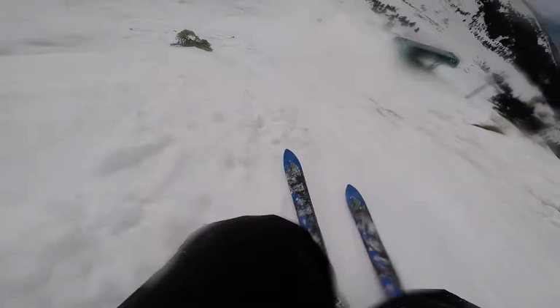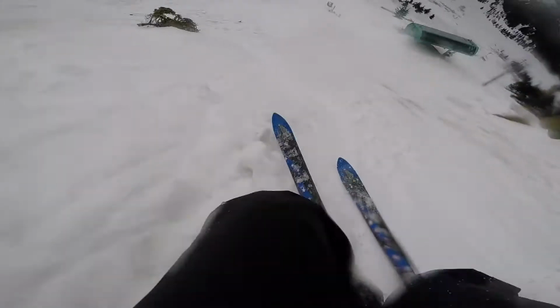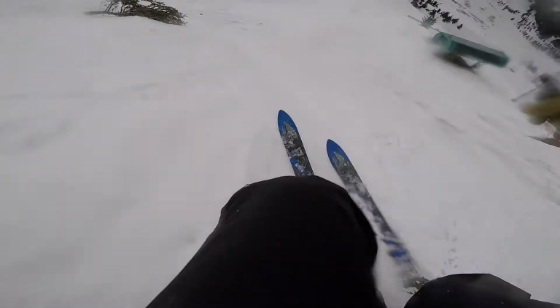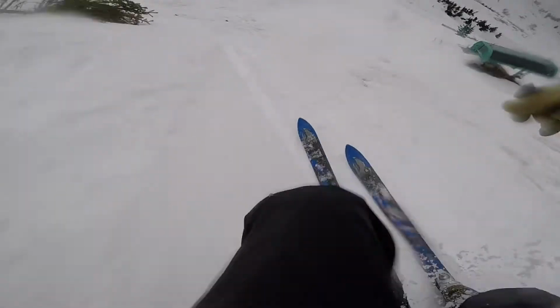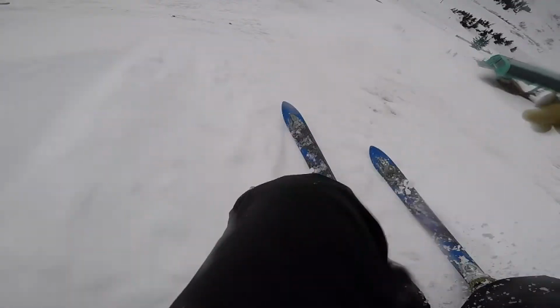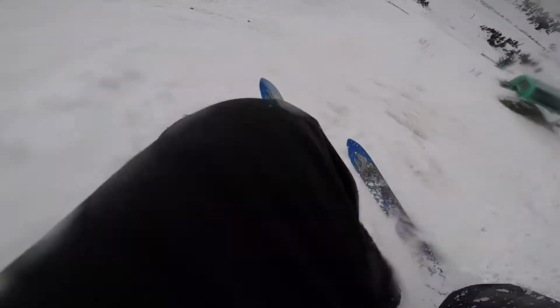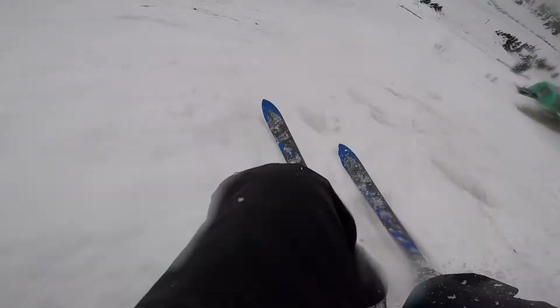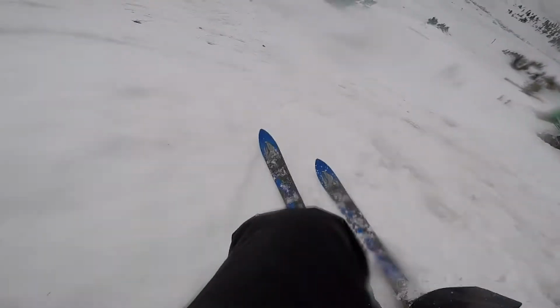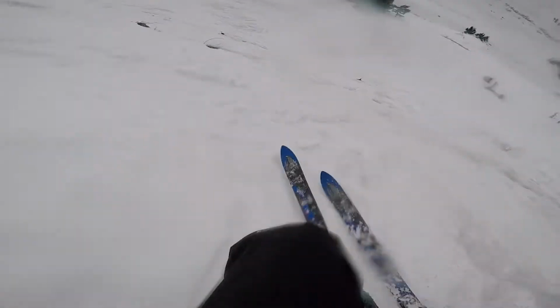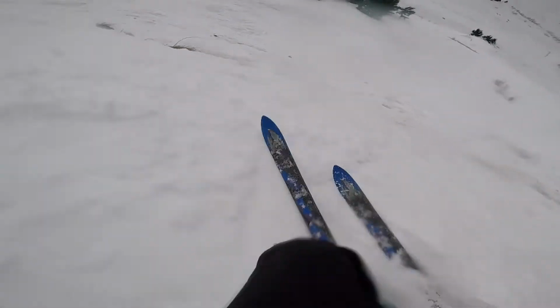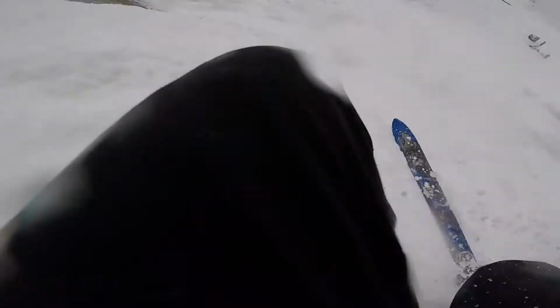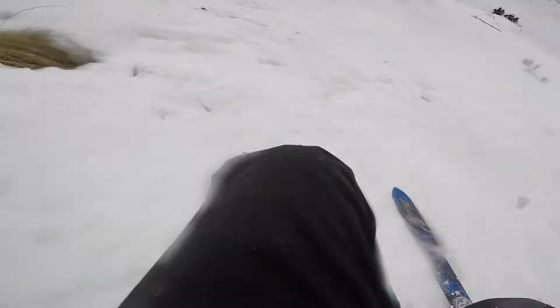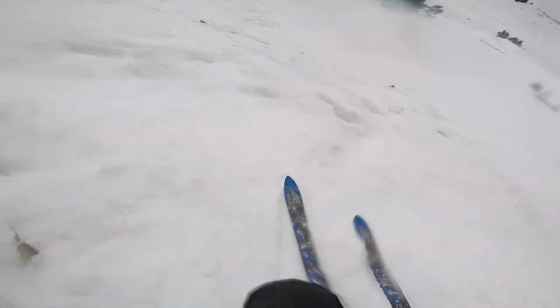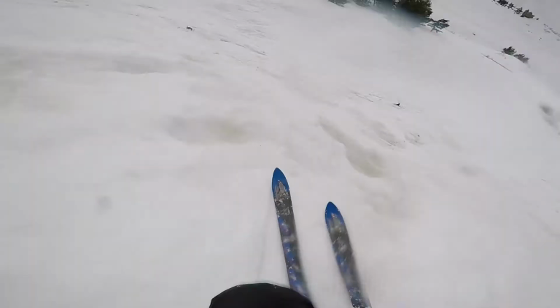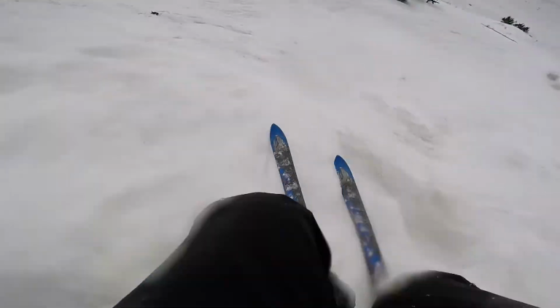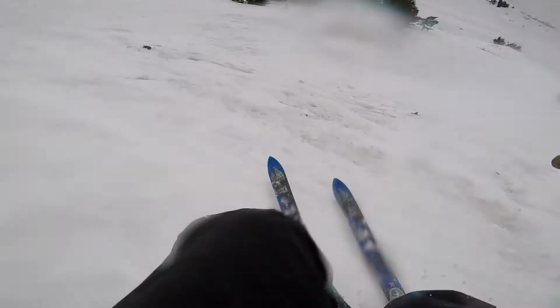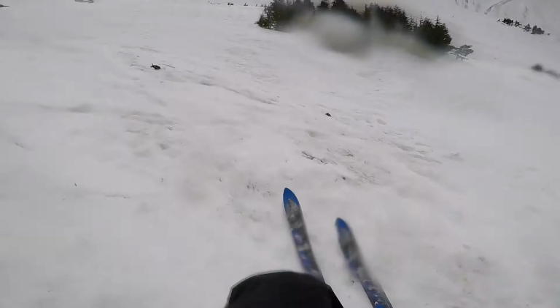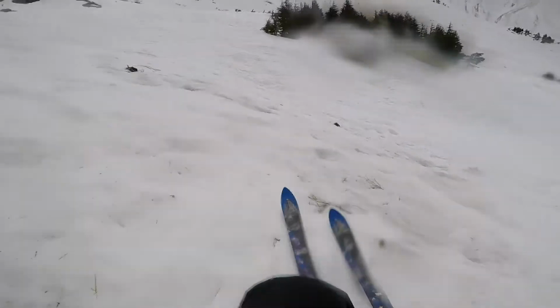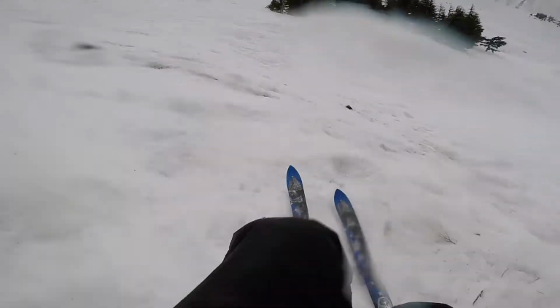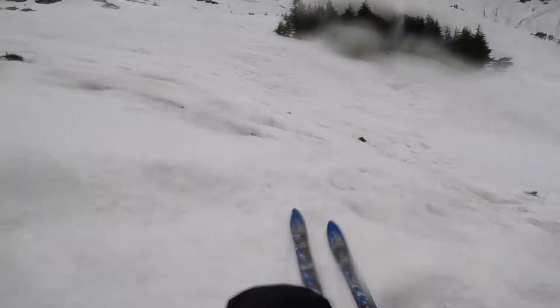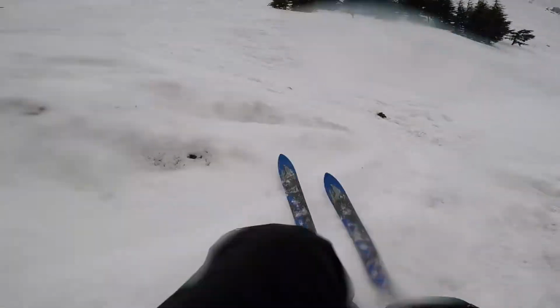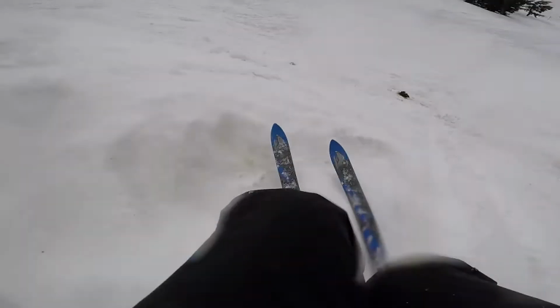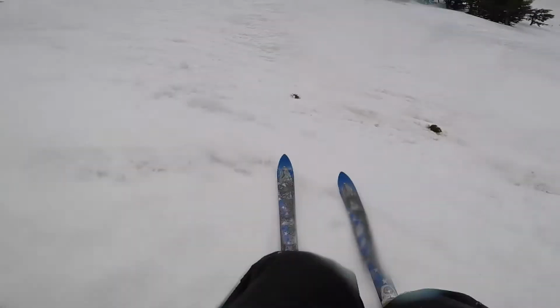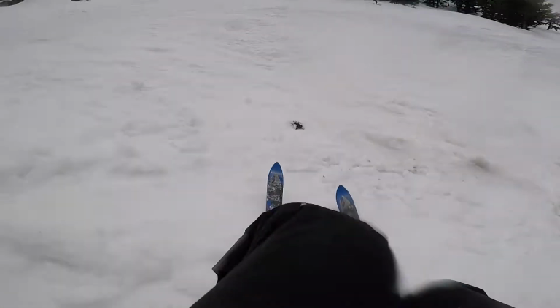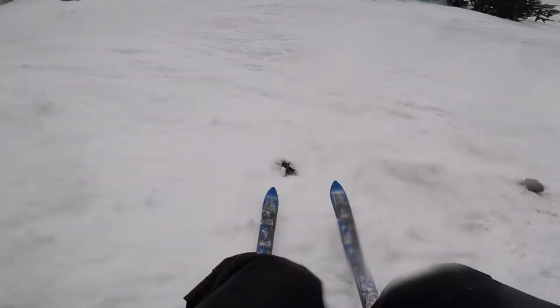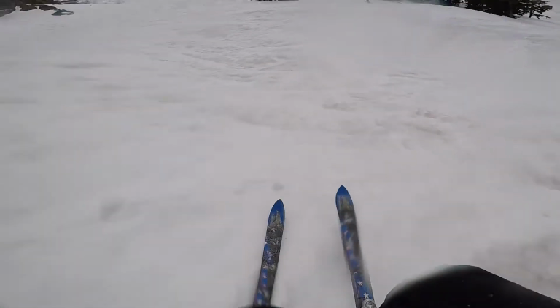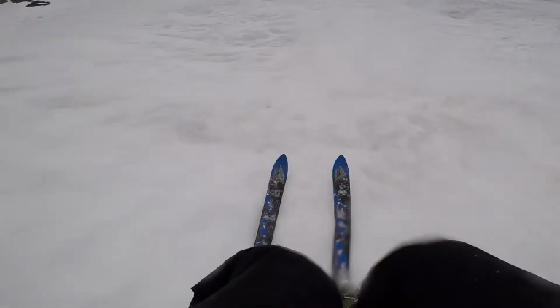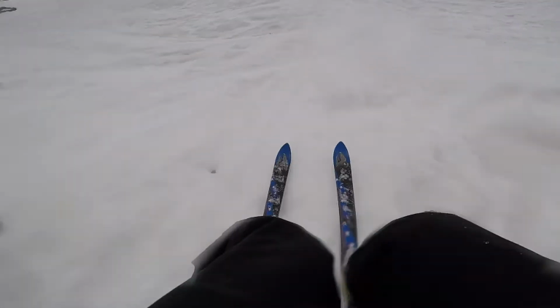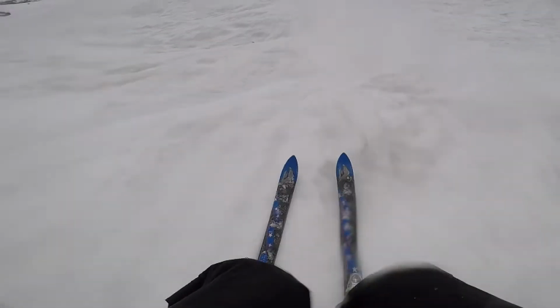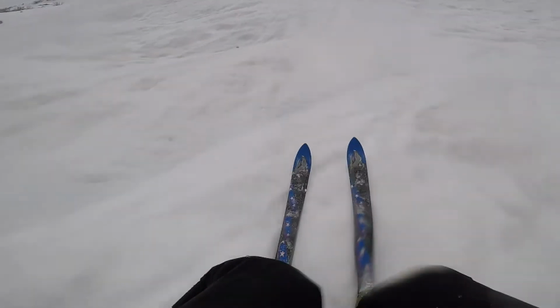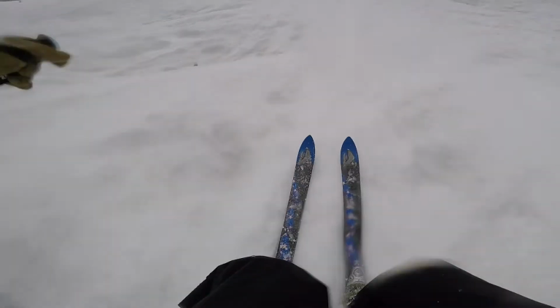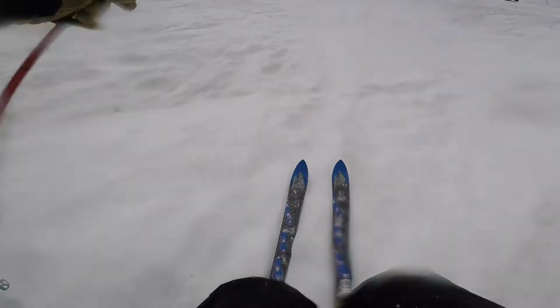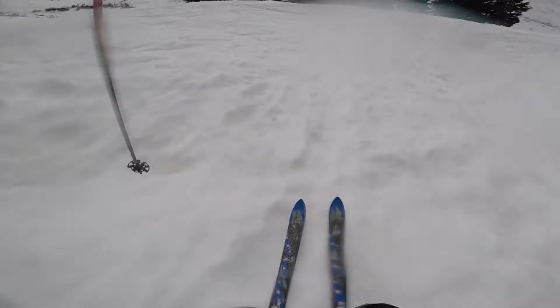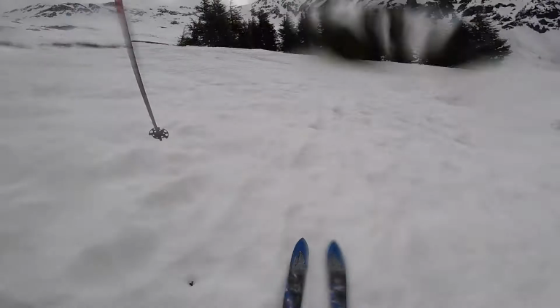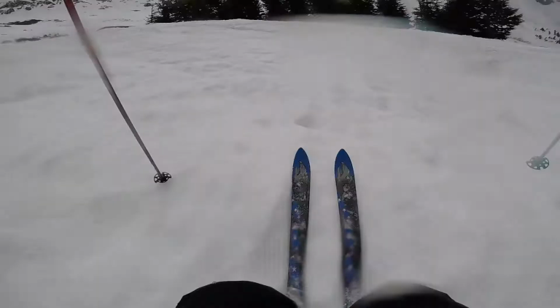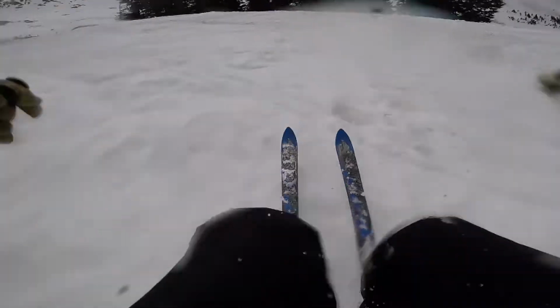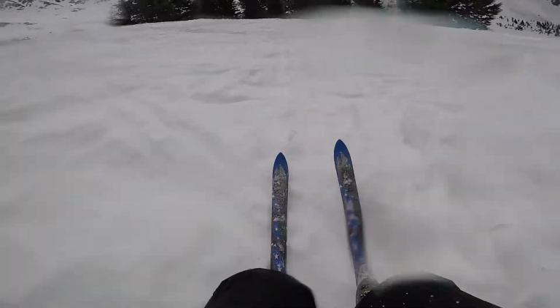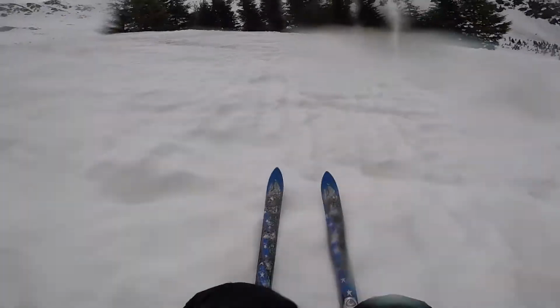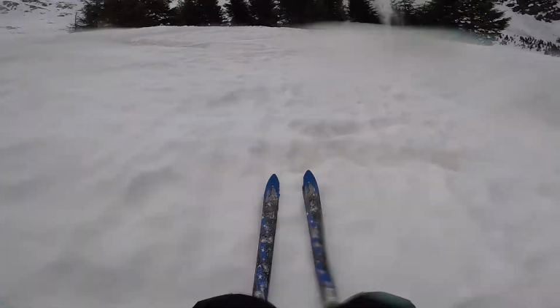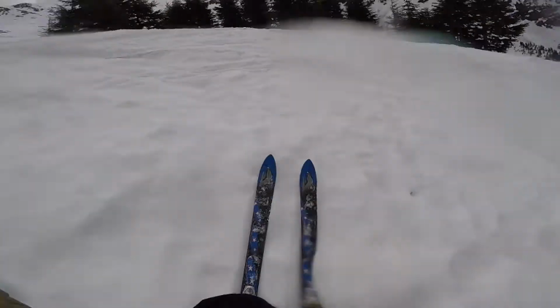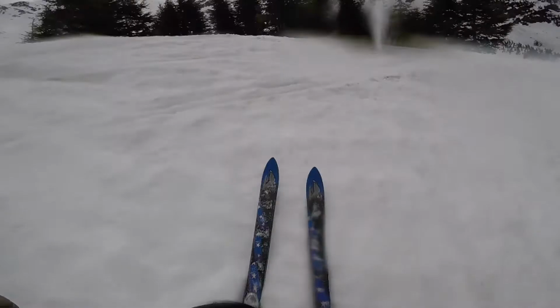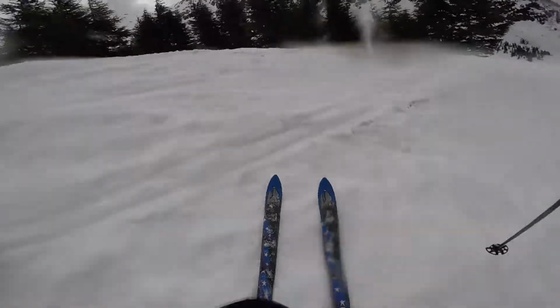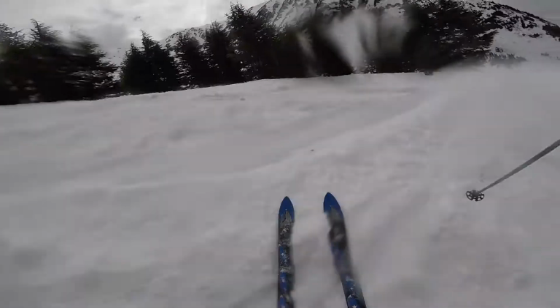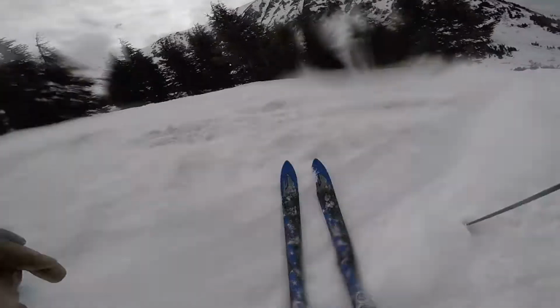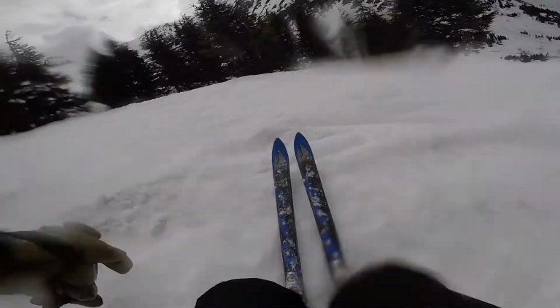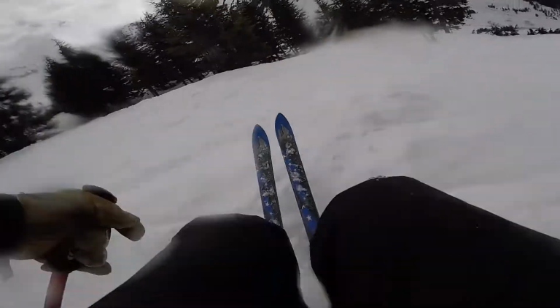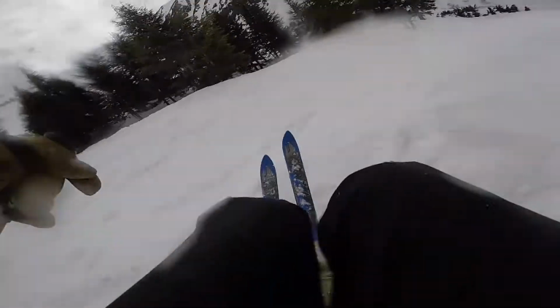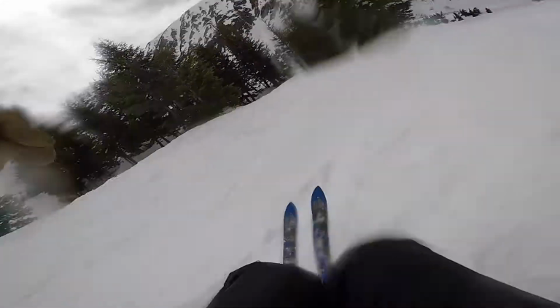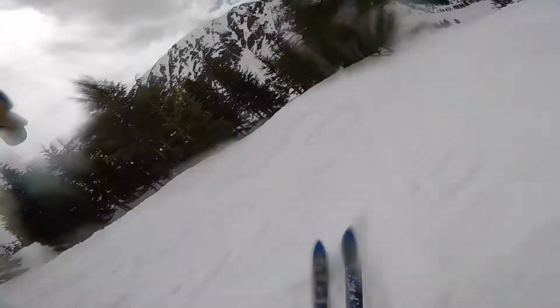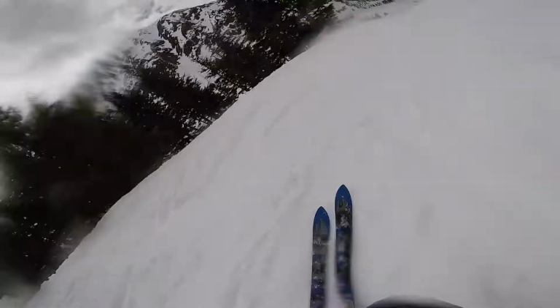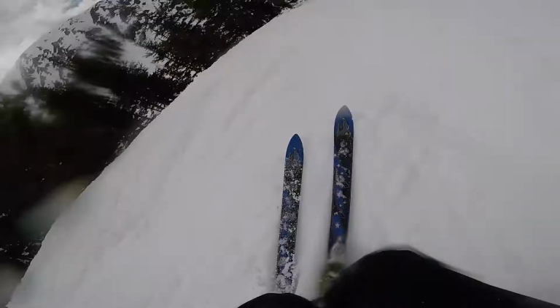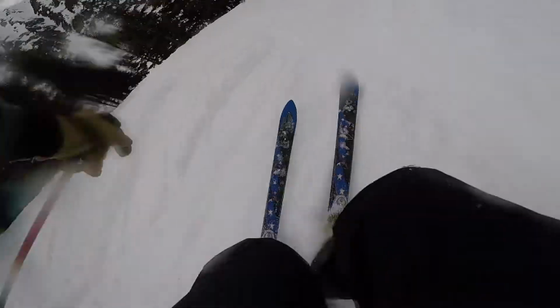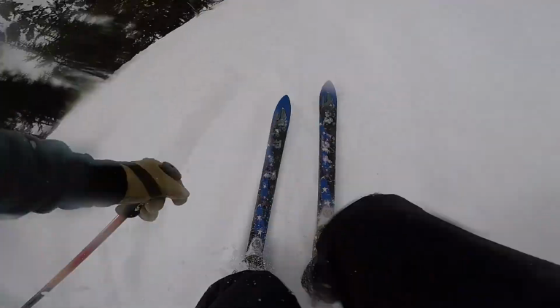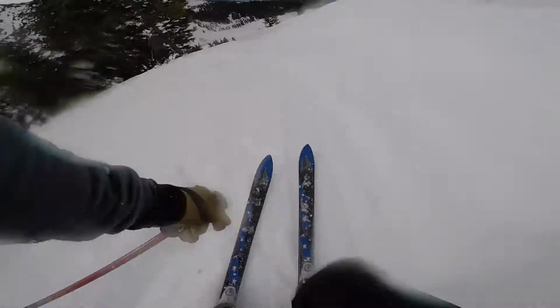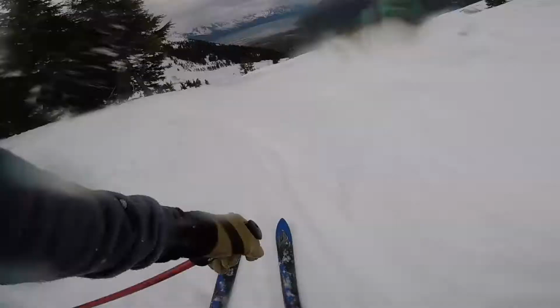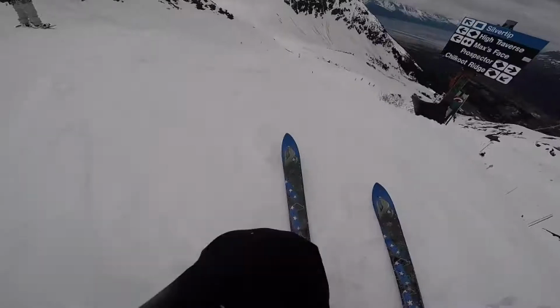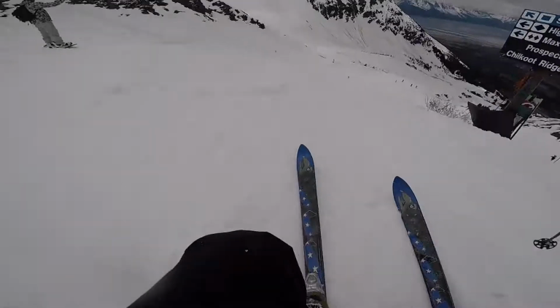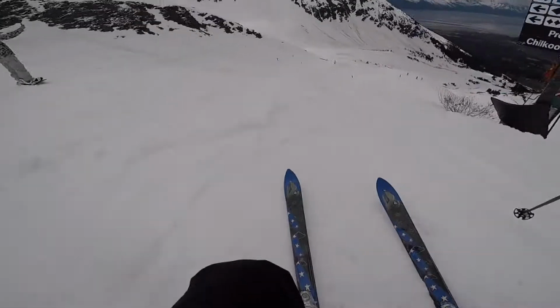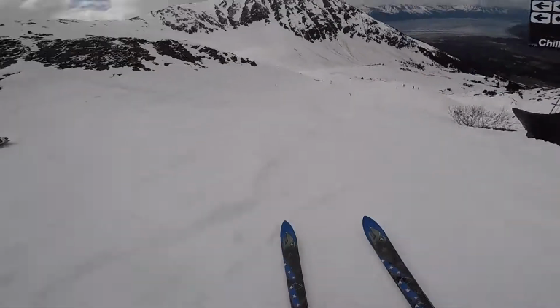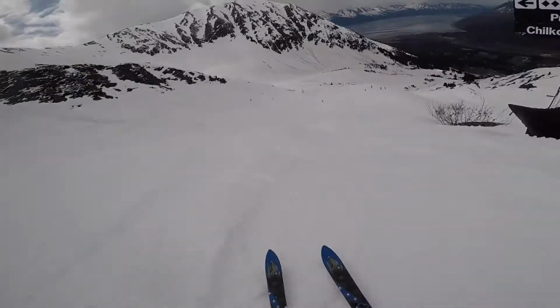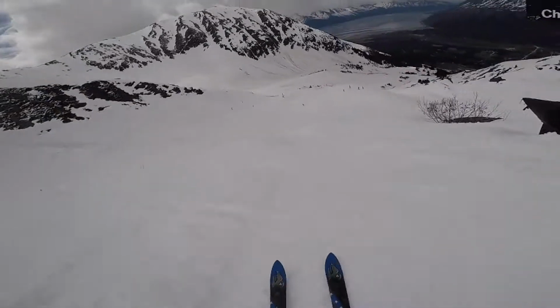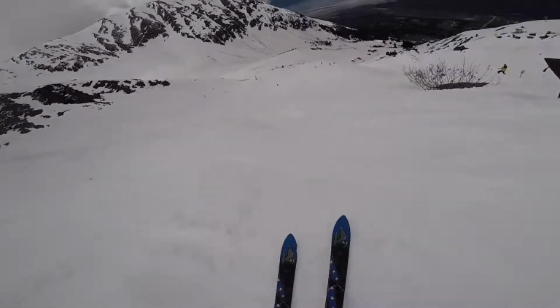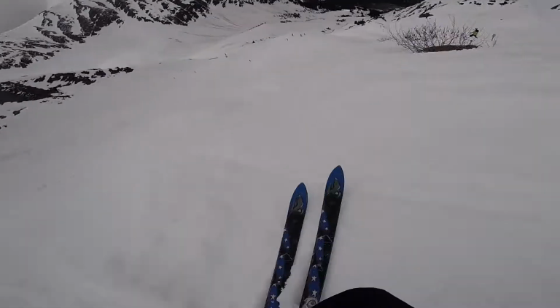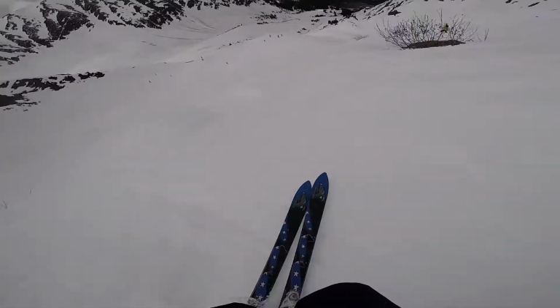These things hold a straight line. I was on the Igneuses the other day and they were pretty darn good.